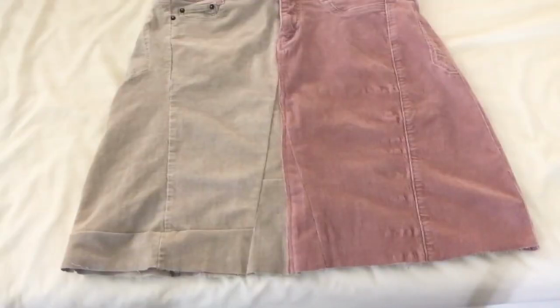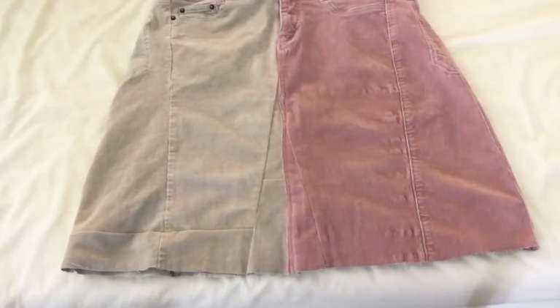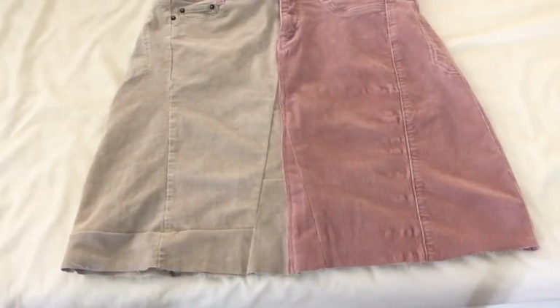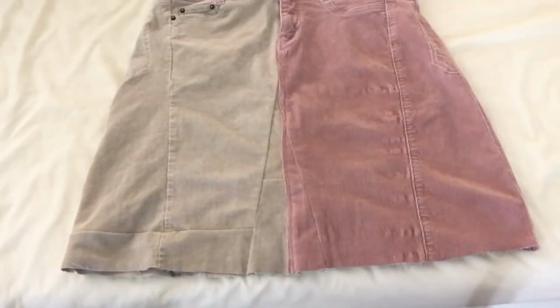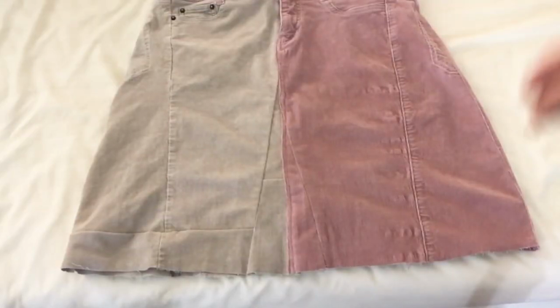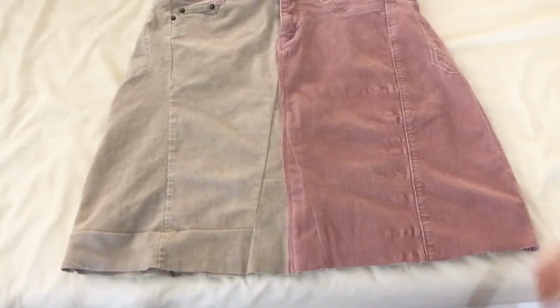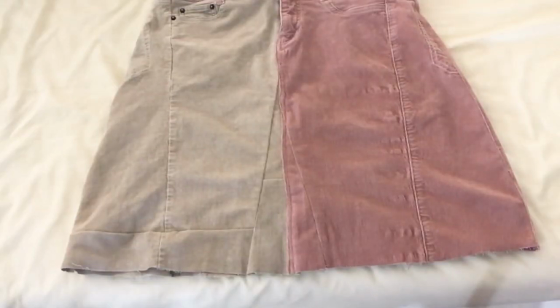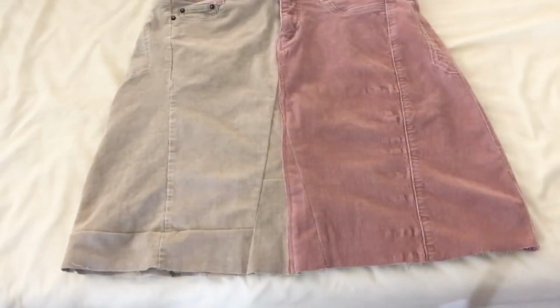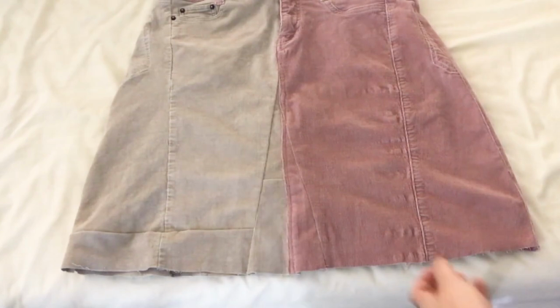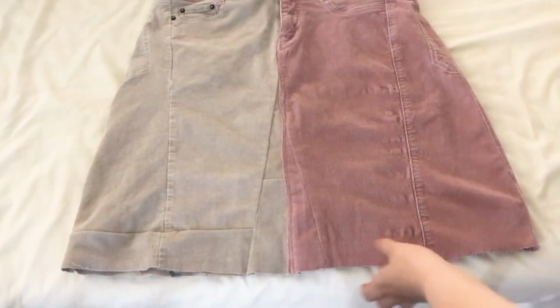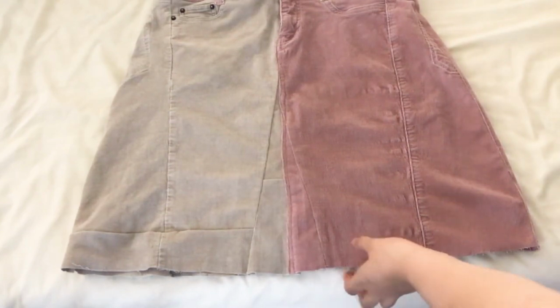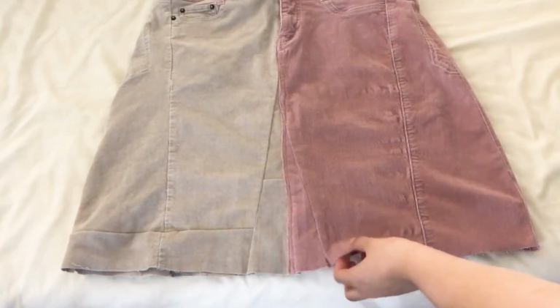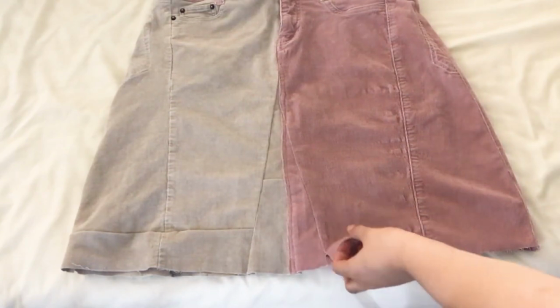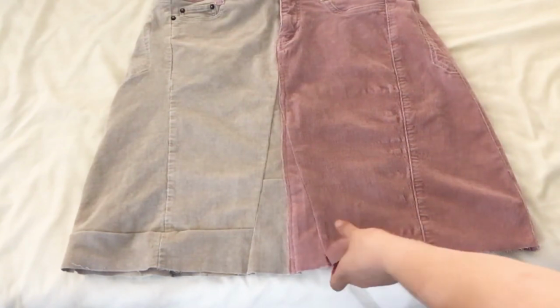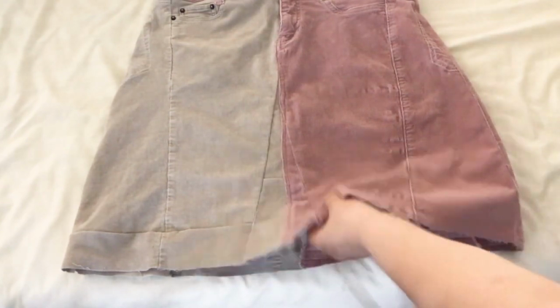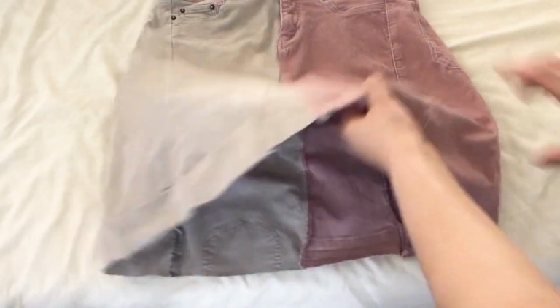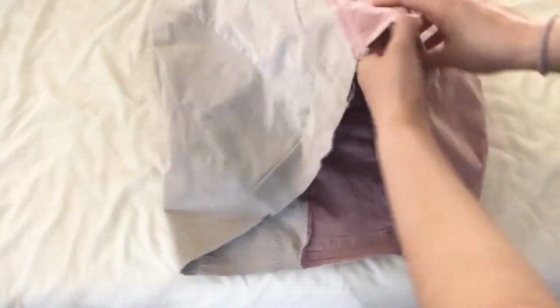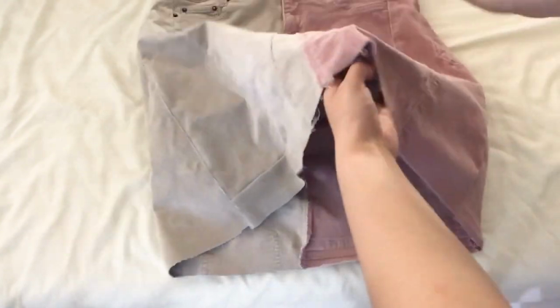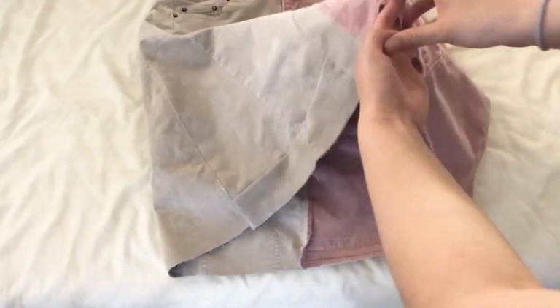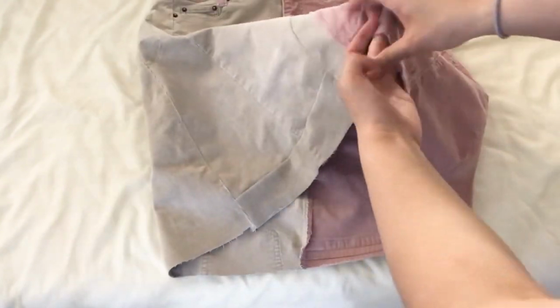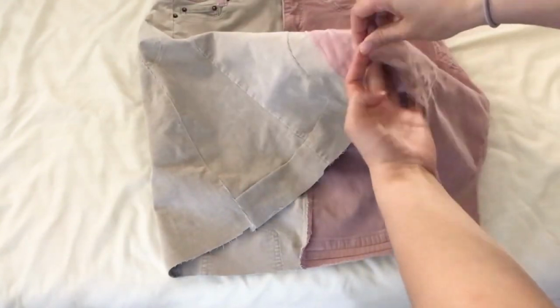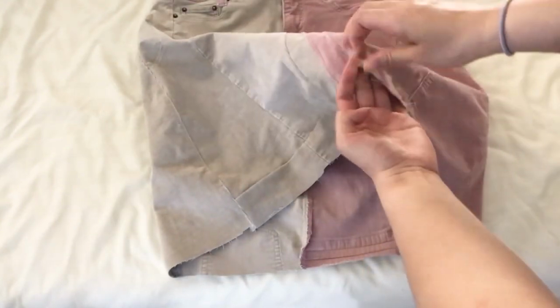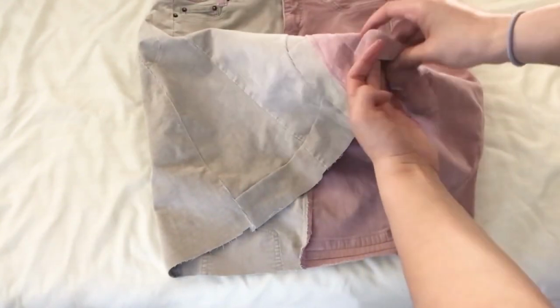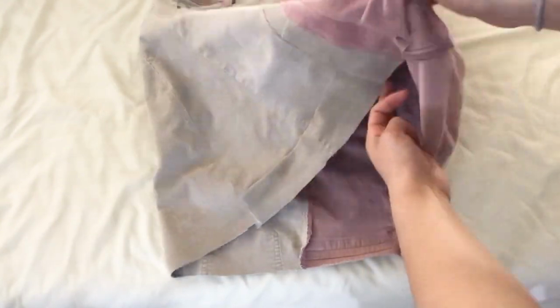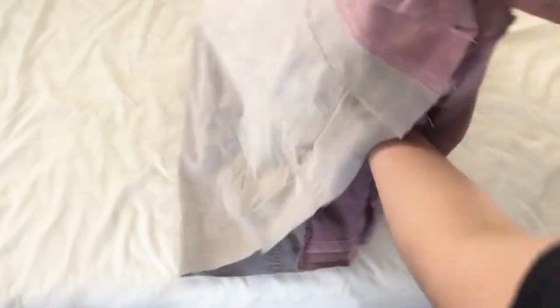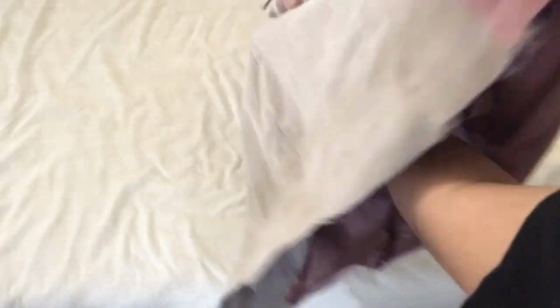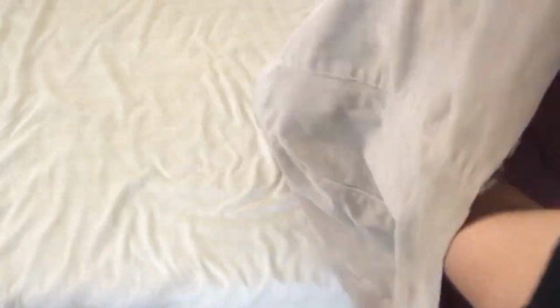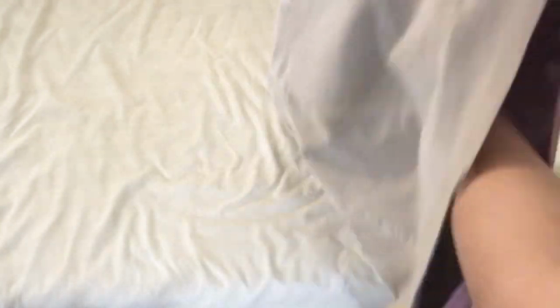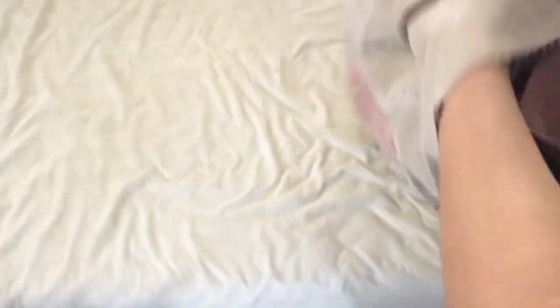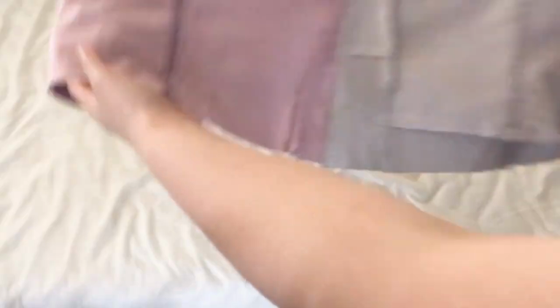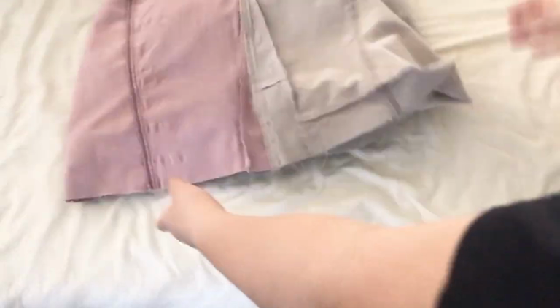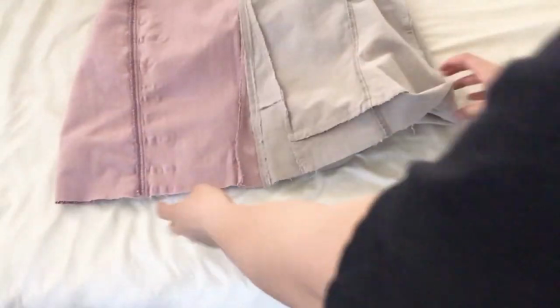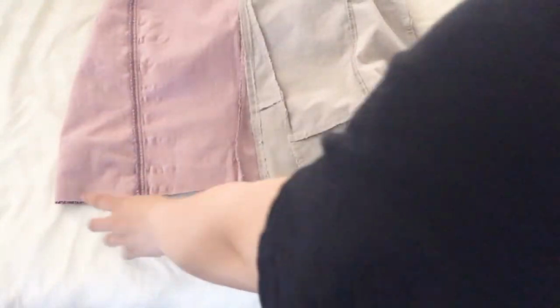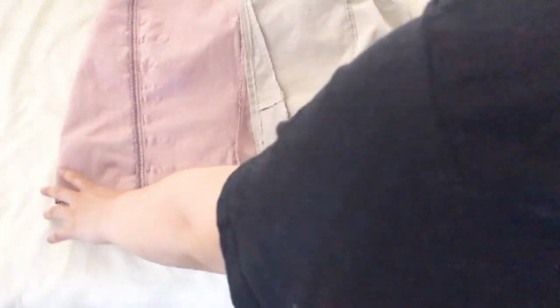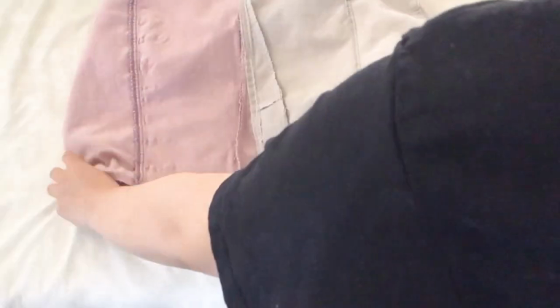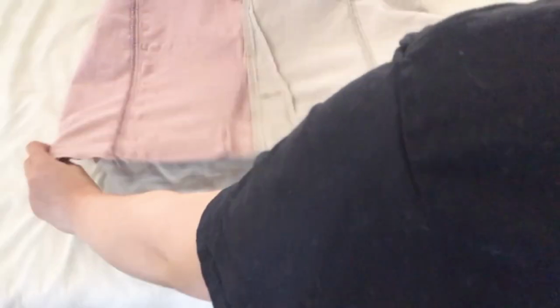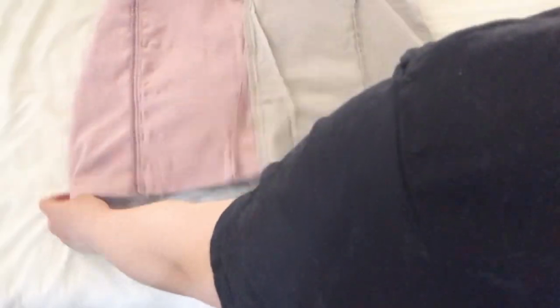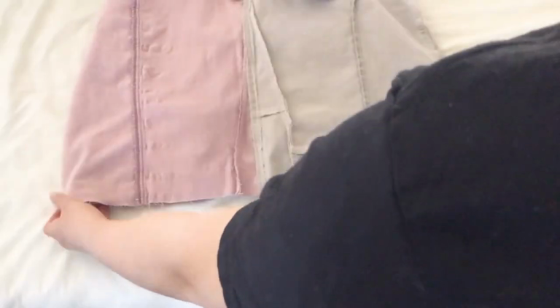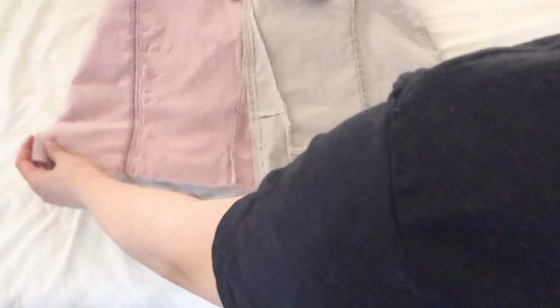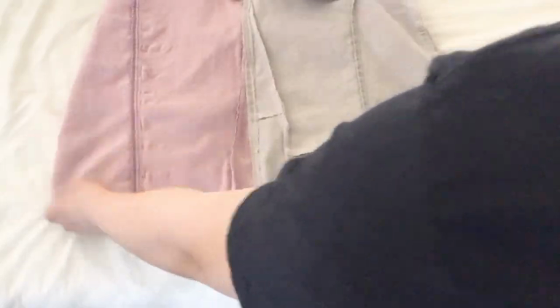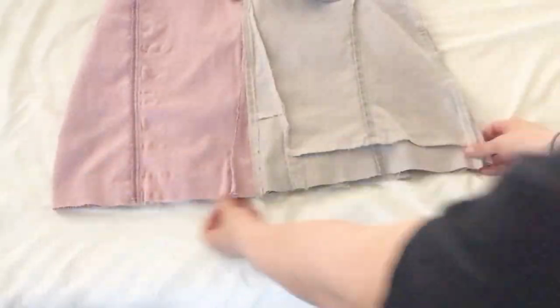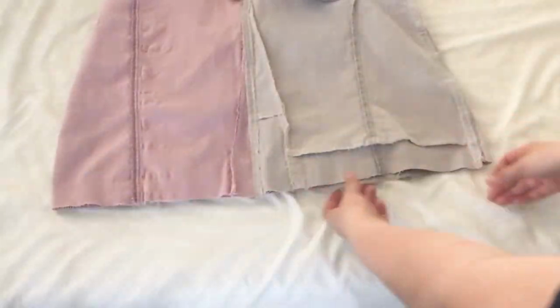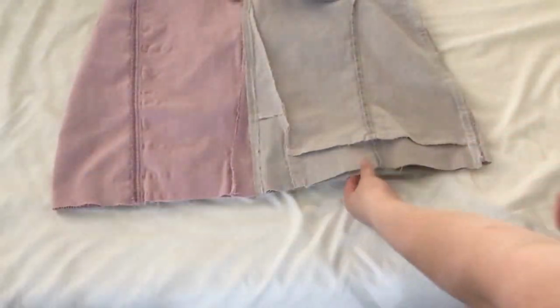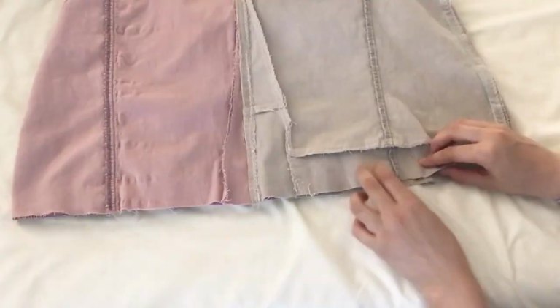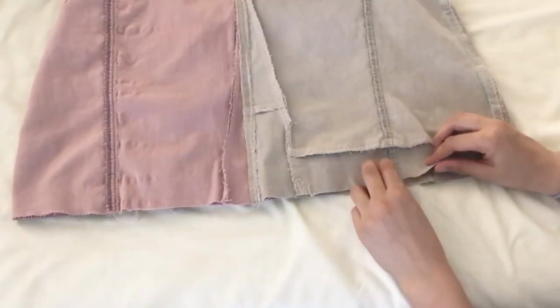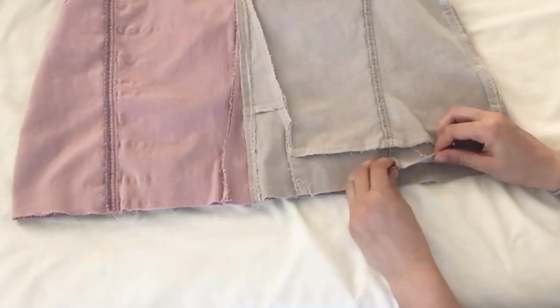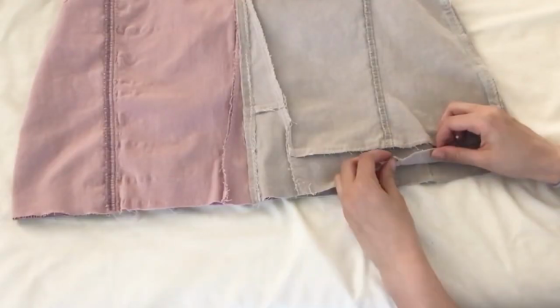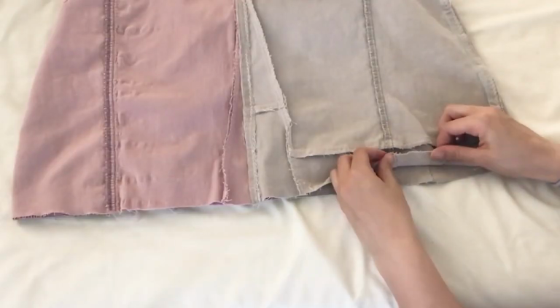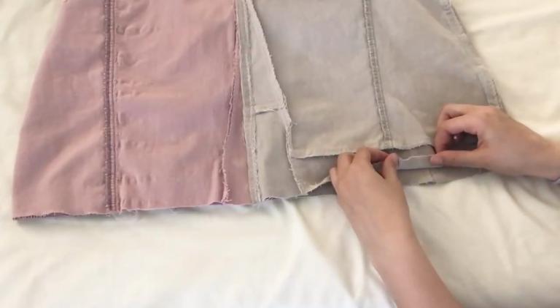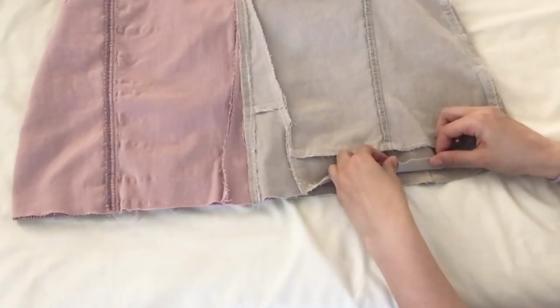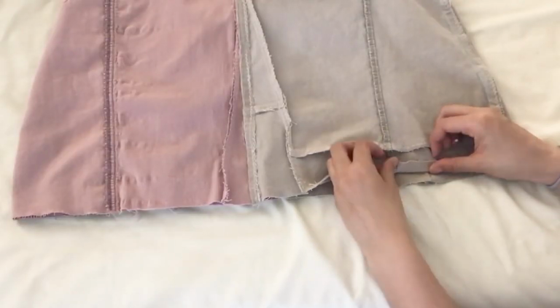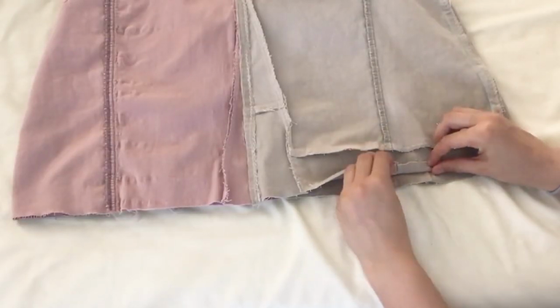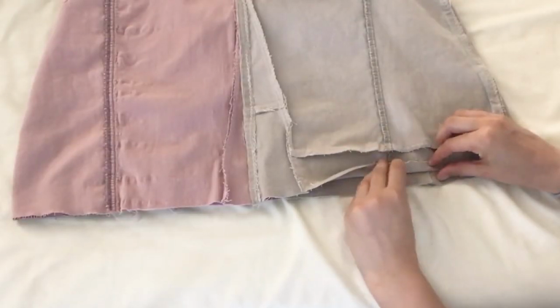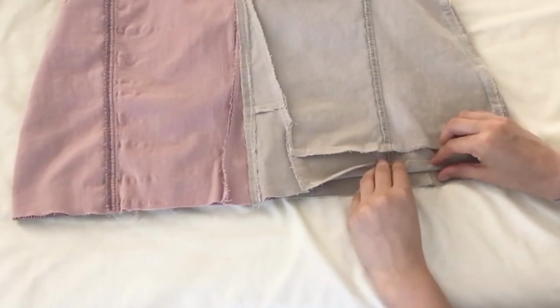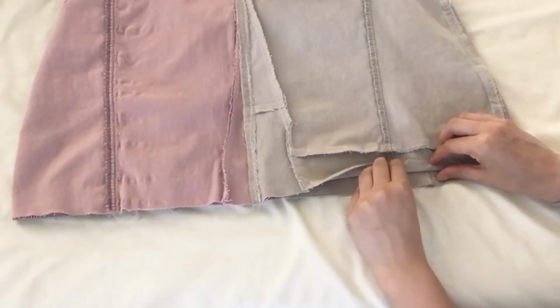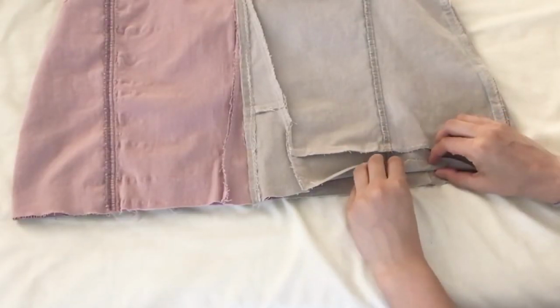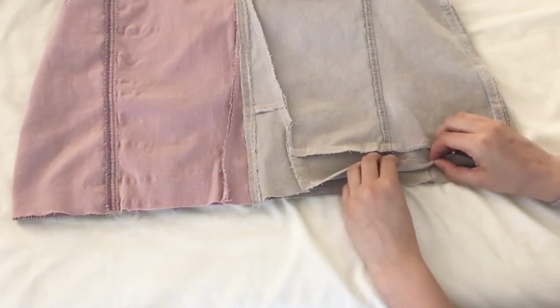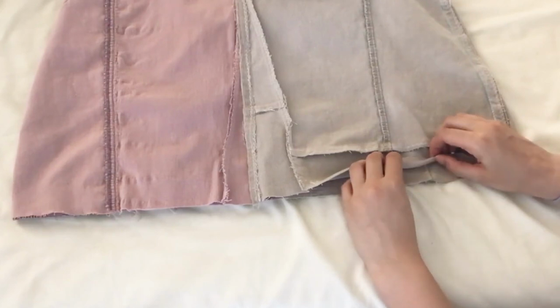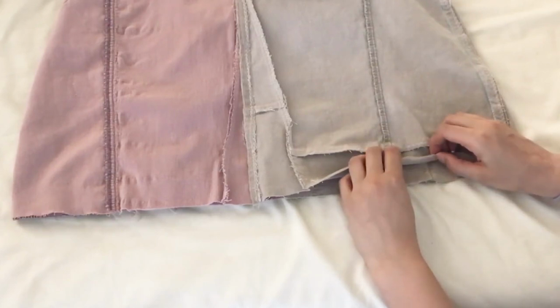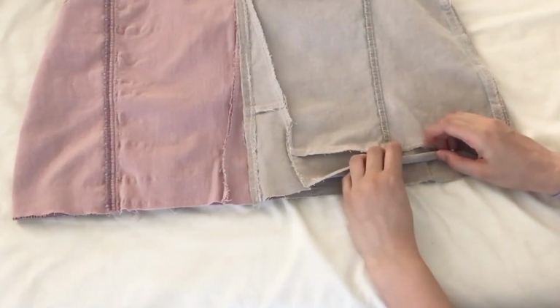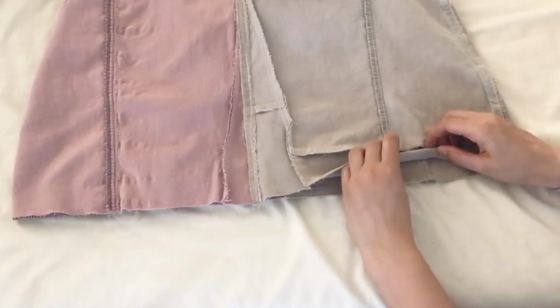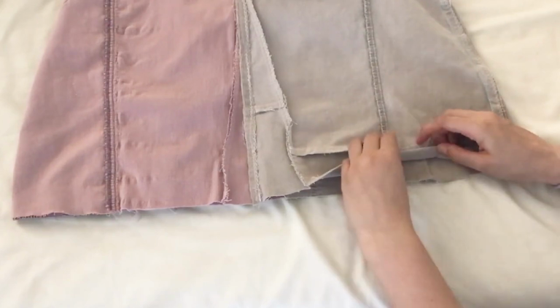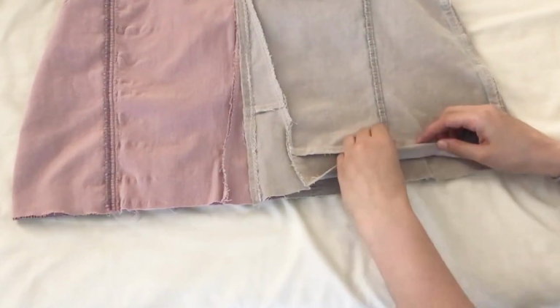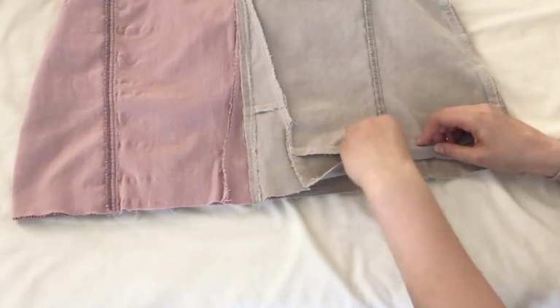The final step is to hem the bottom of the skirt. Flip it inside out and roll the bottom up twice to hide all of the raw edges.